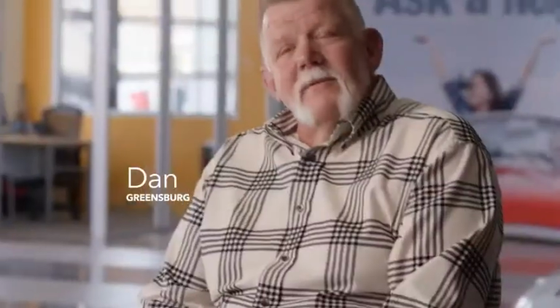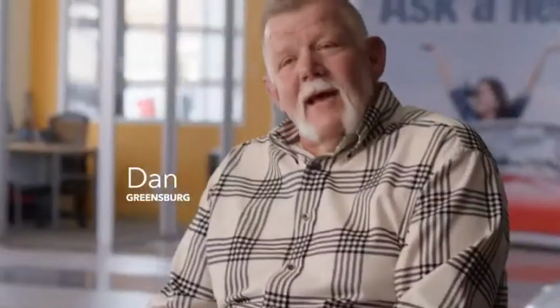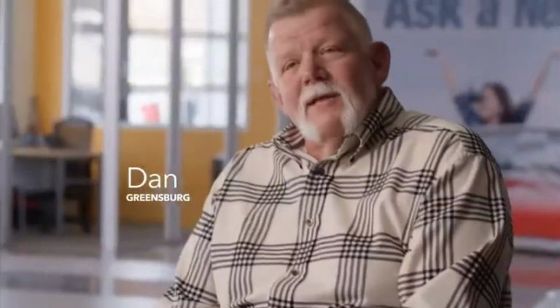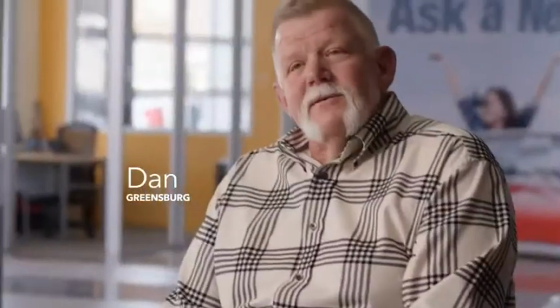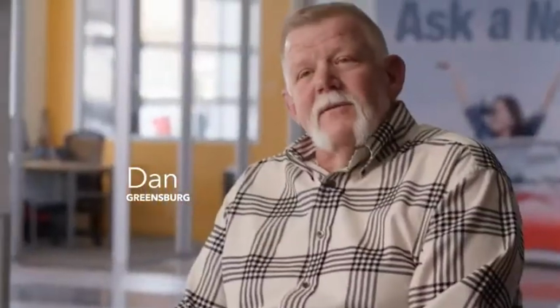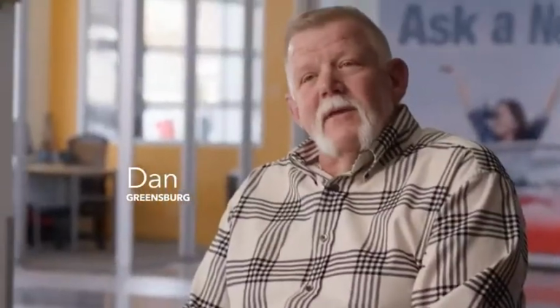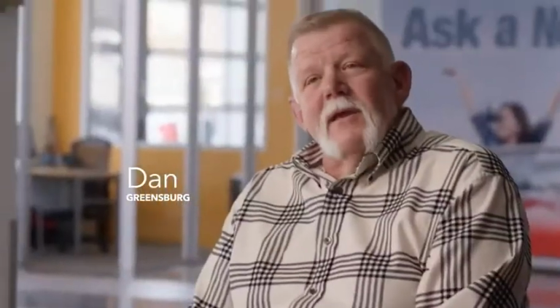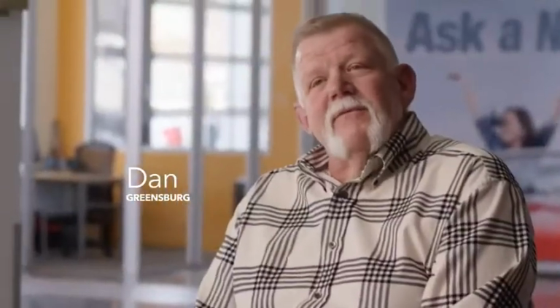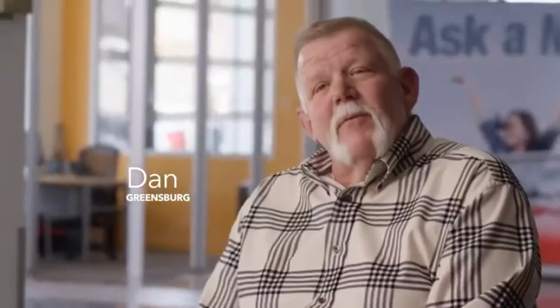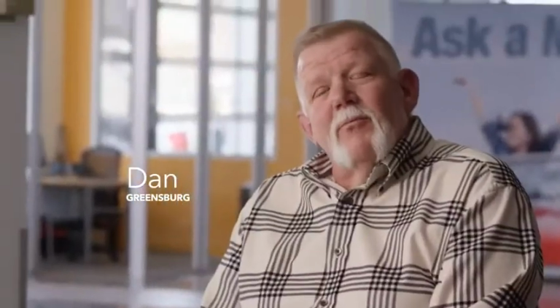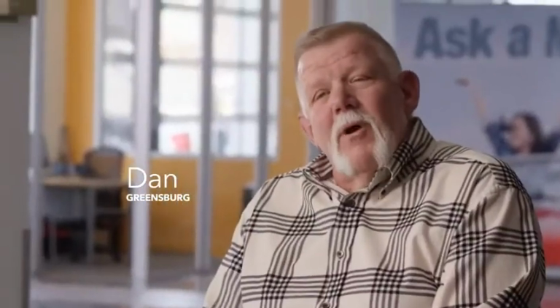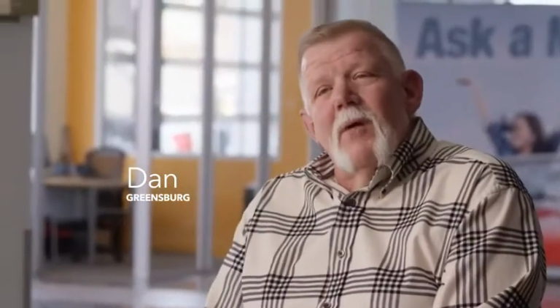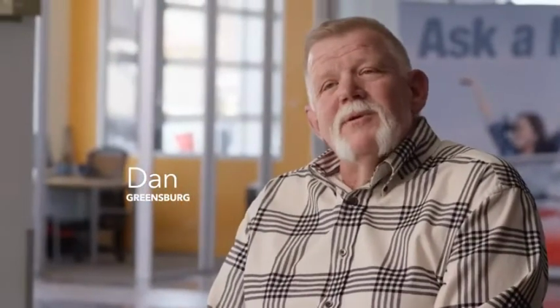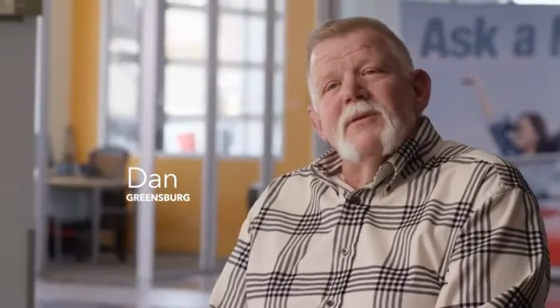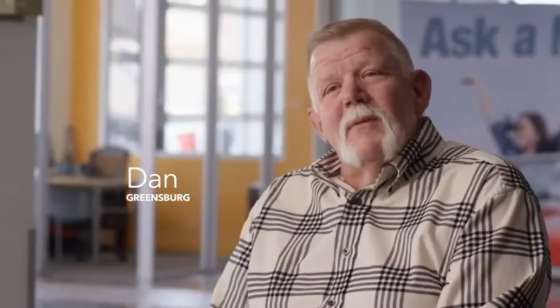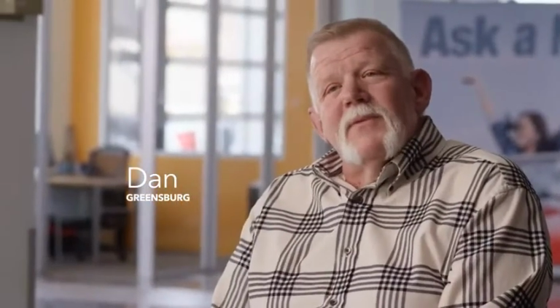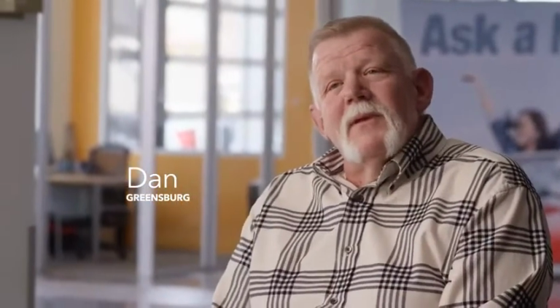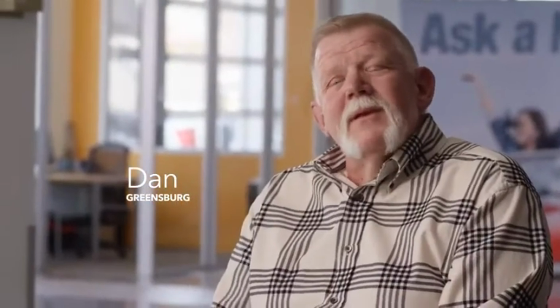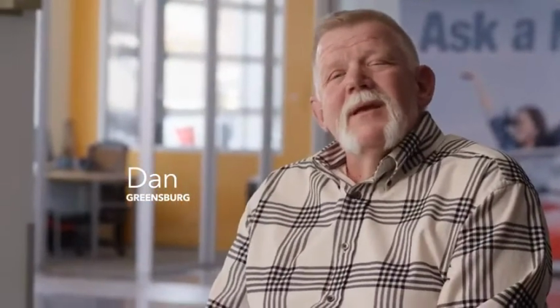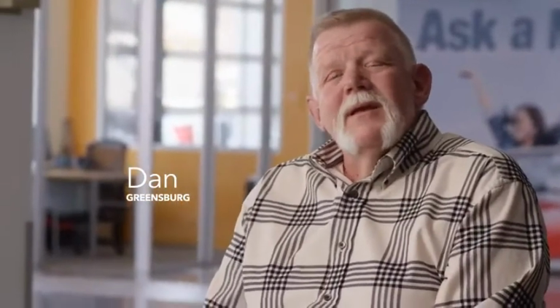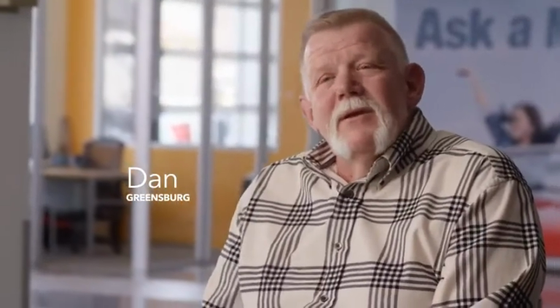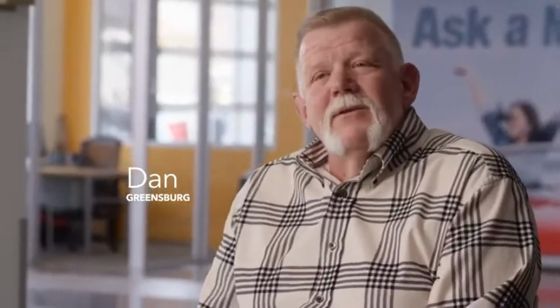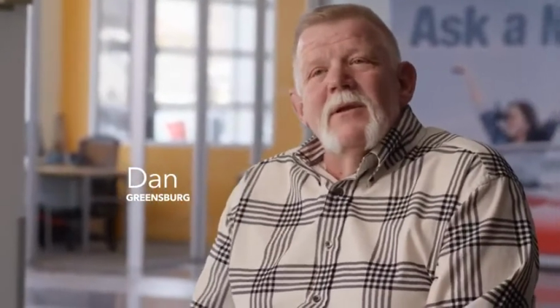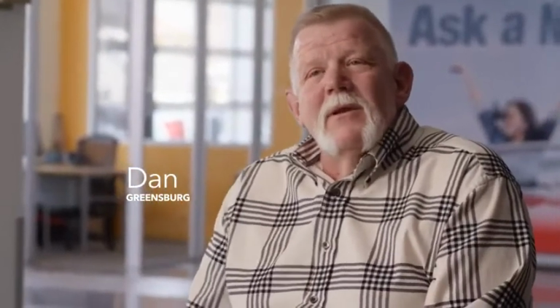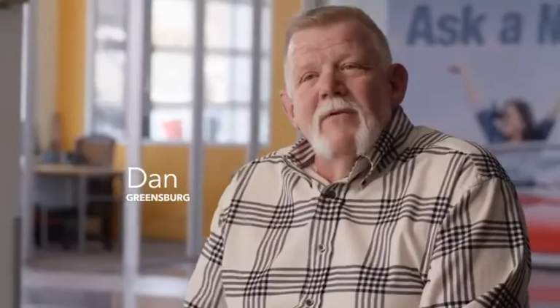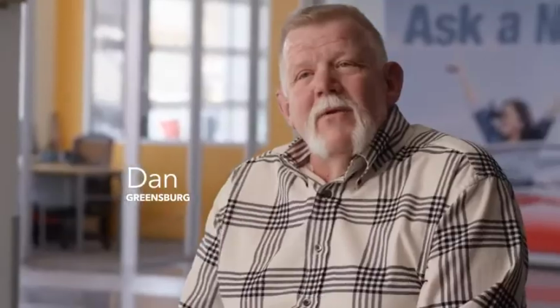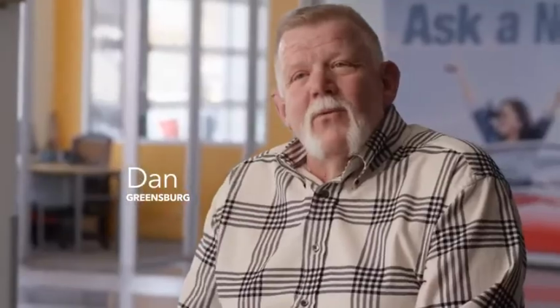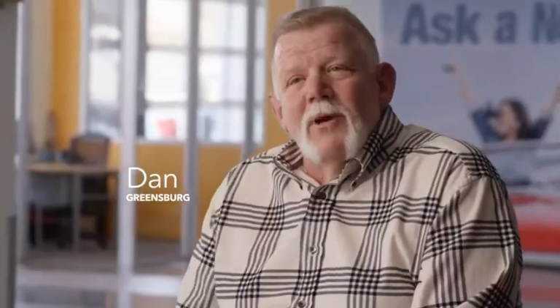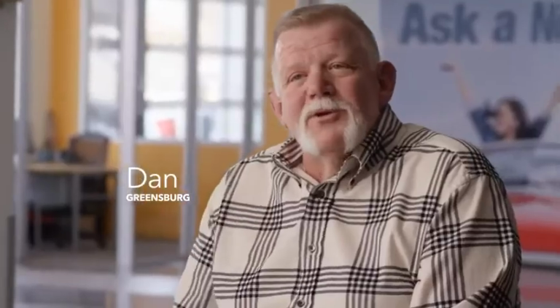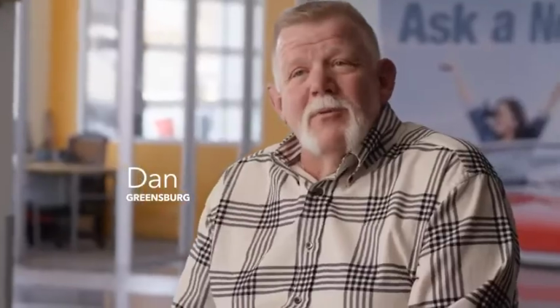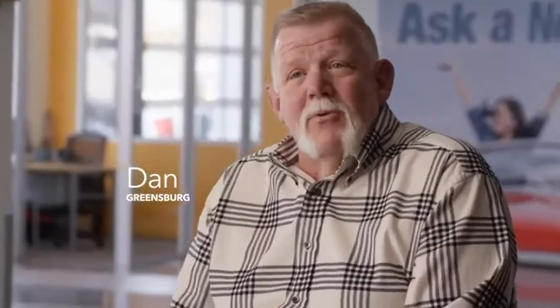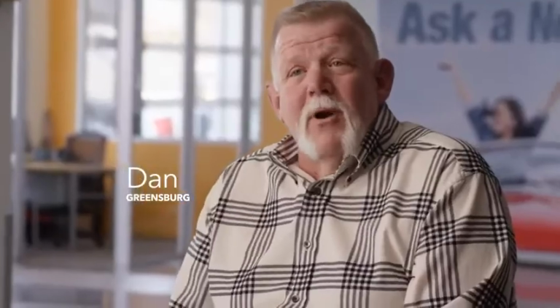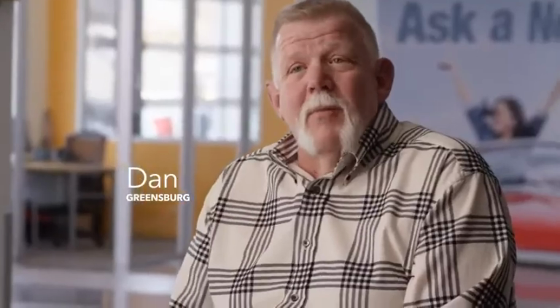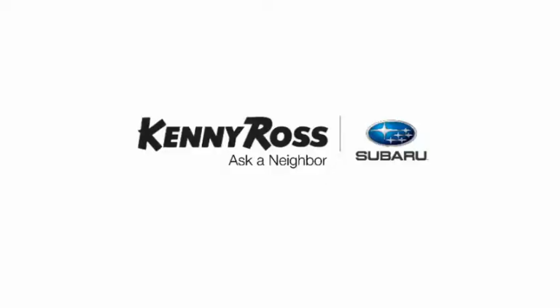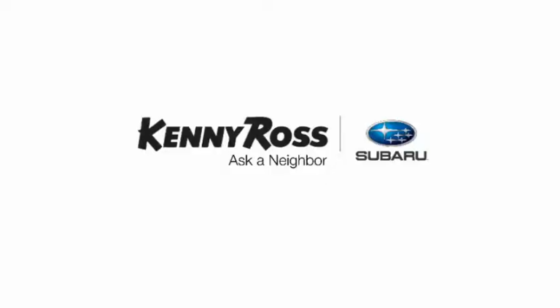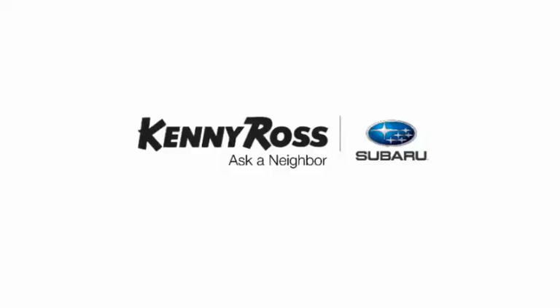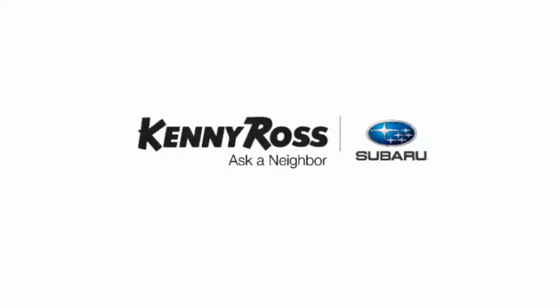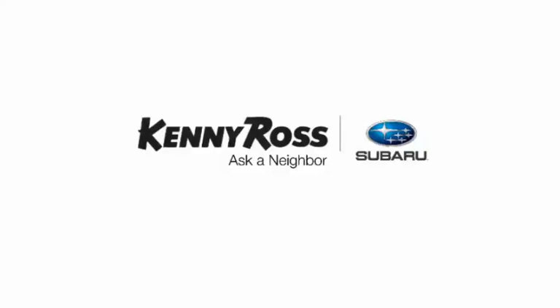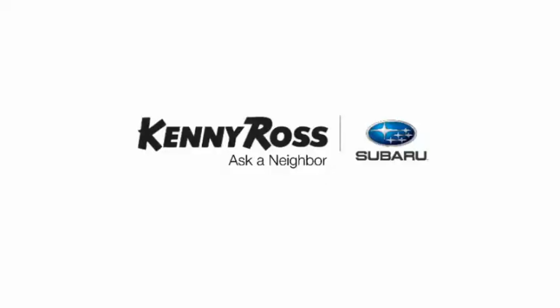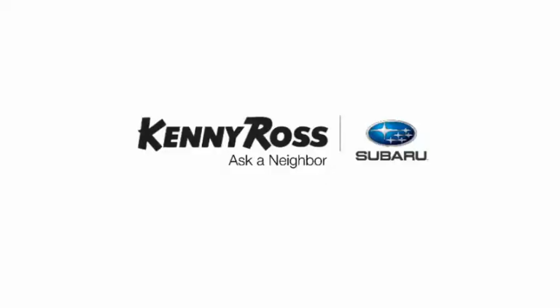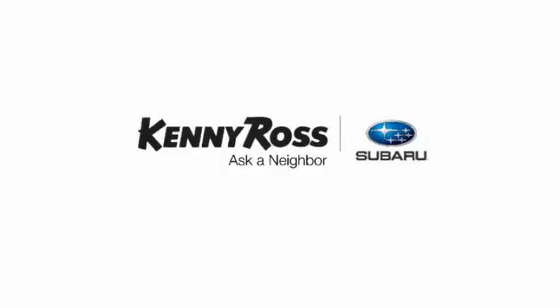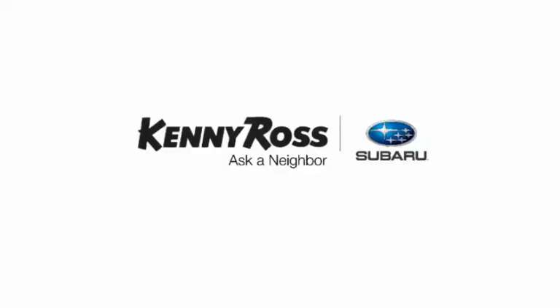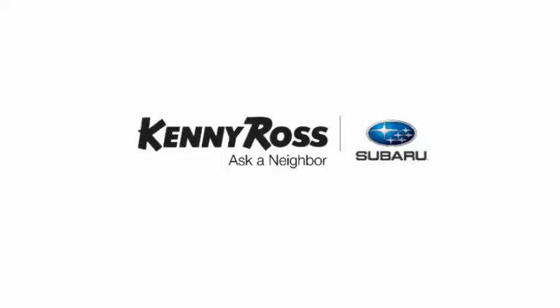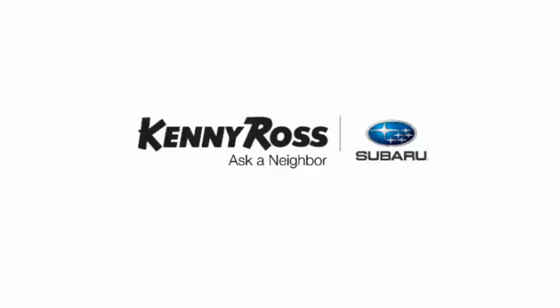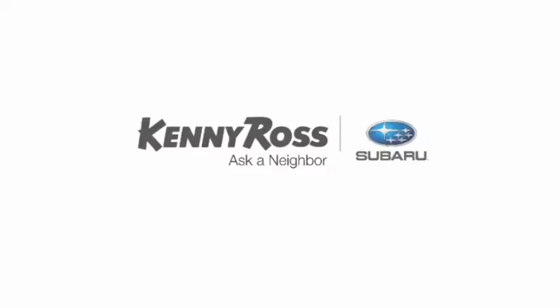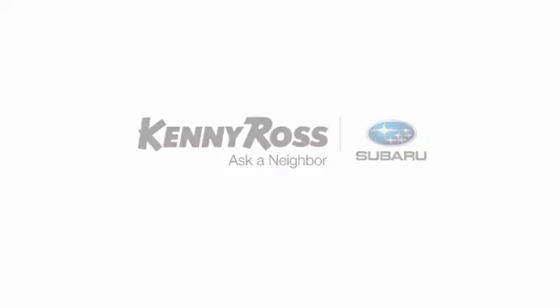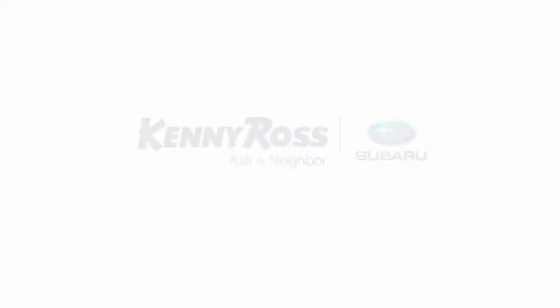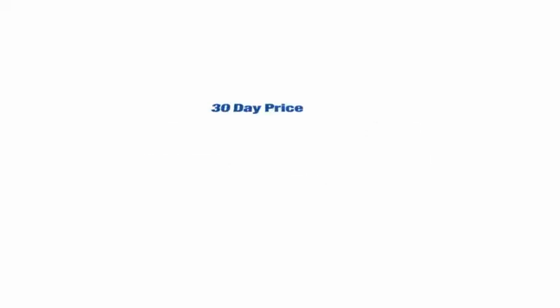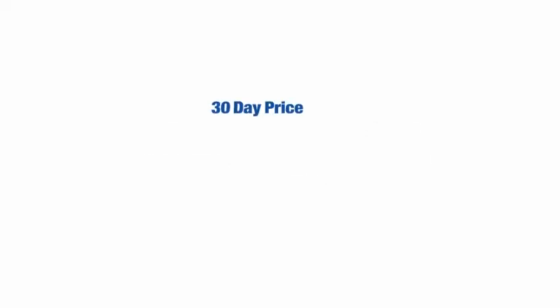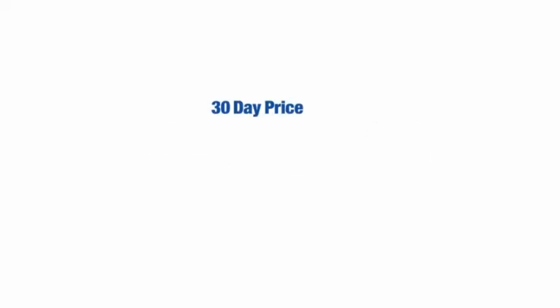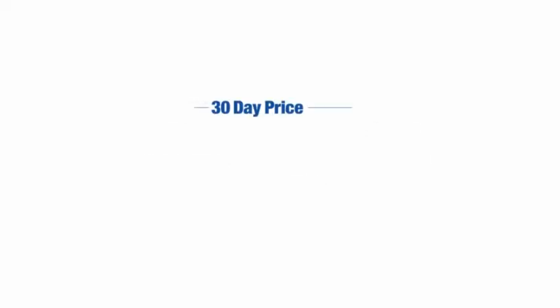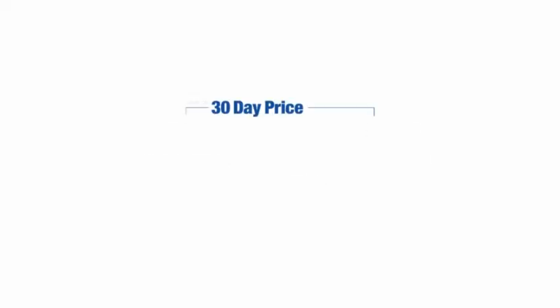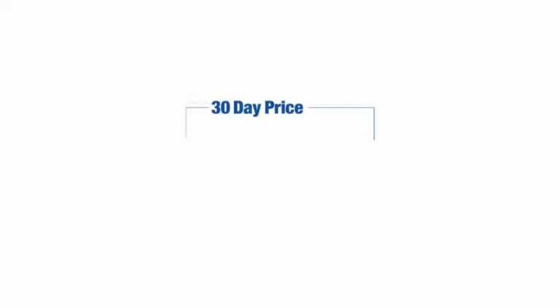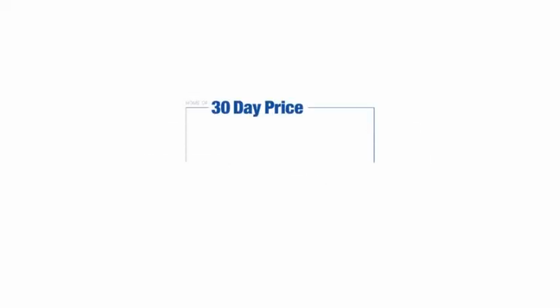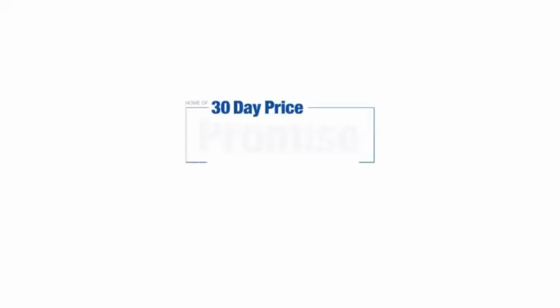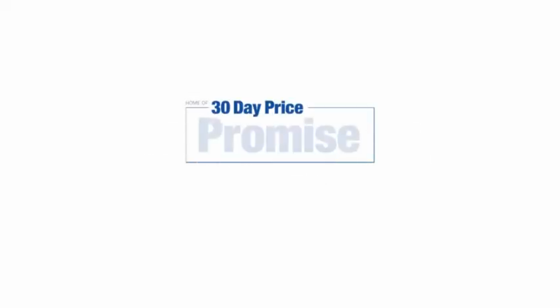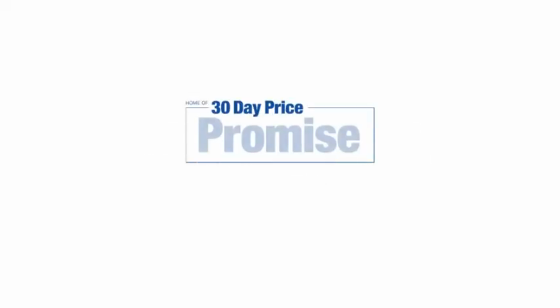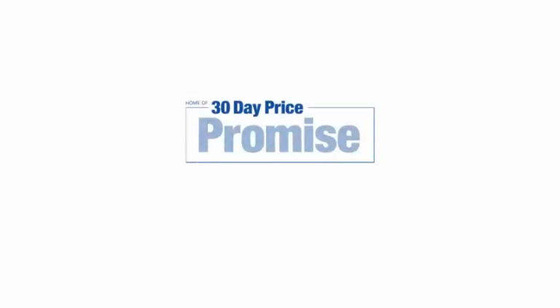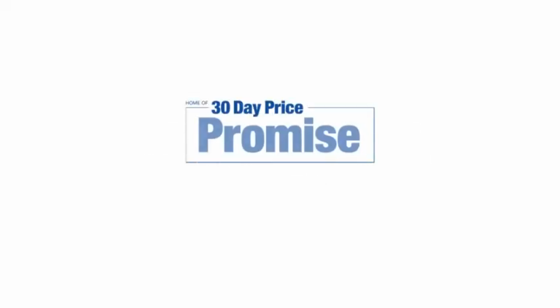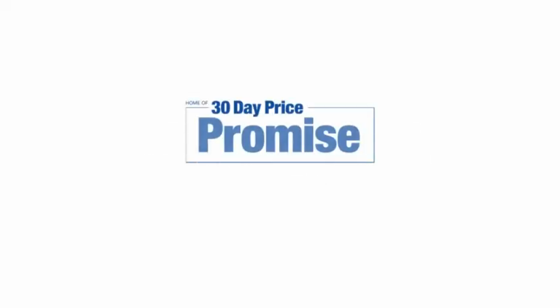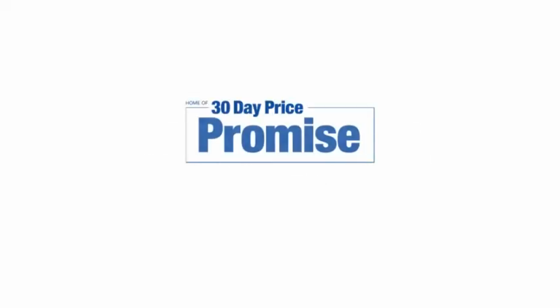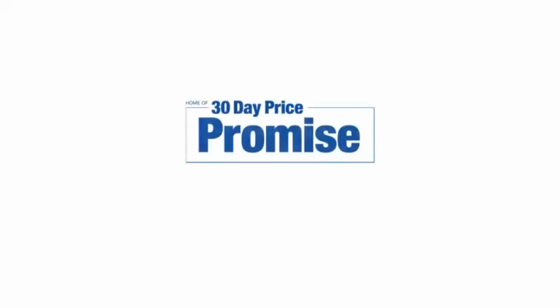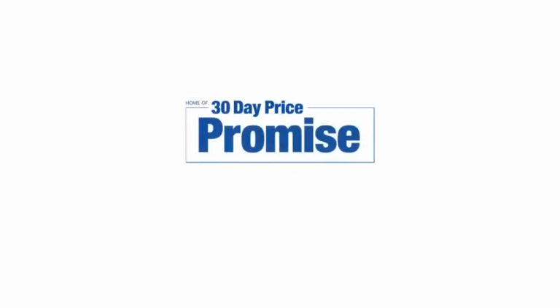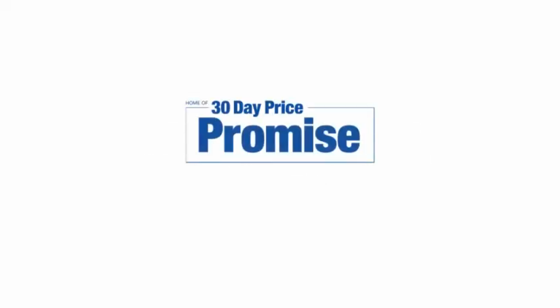That's the thing — if you promise something, you deliver what you promise. Kenny Ross Subaru: home of the 30-day price promise.